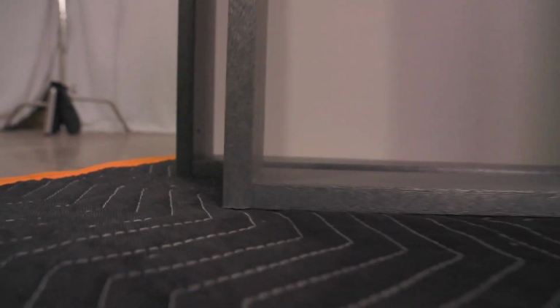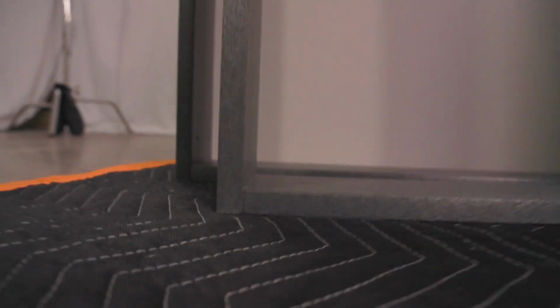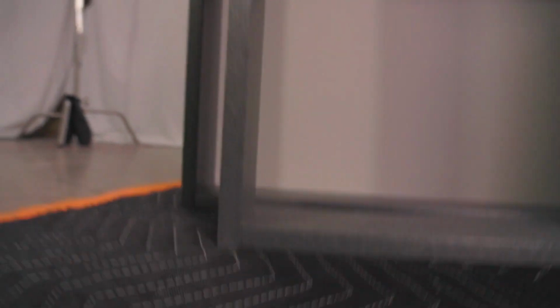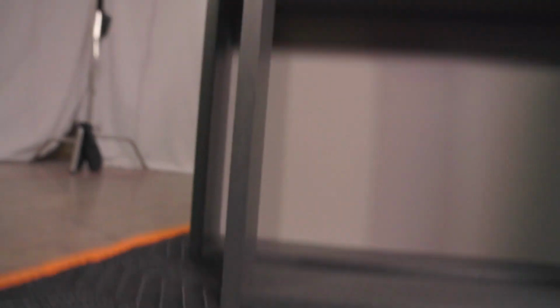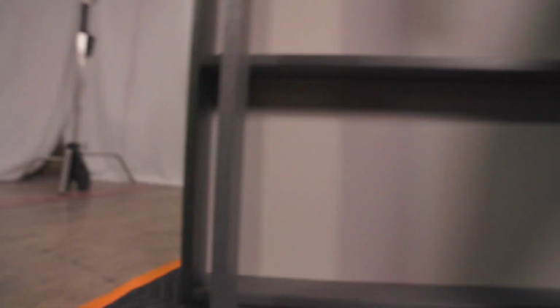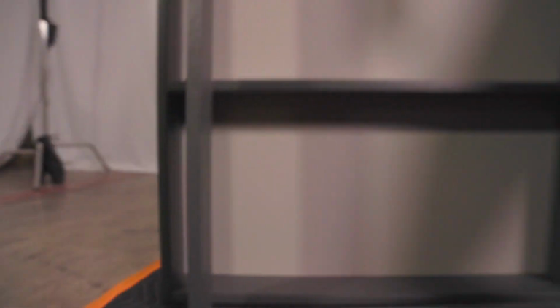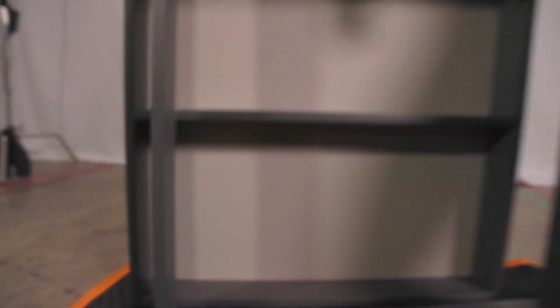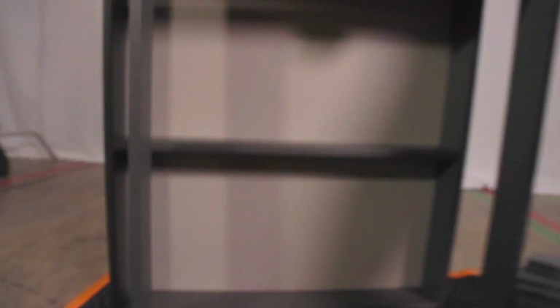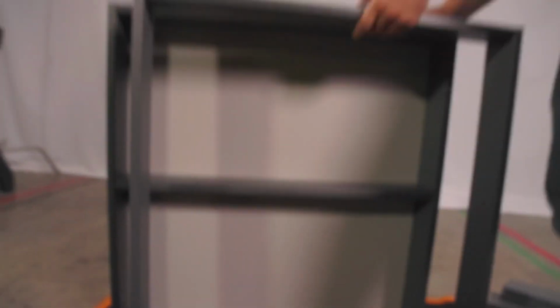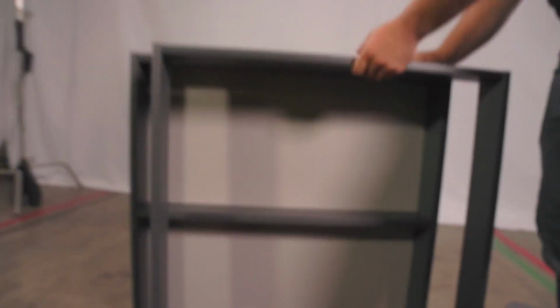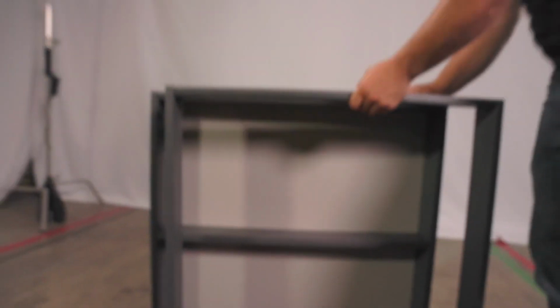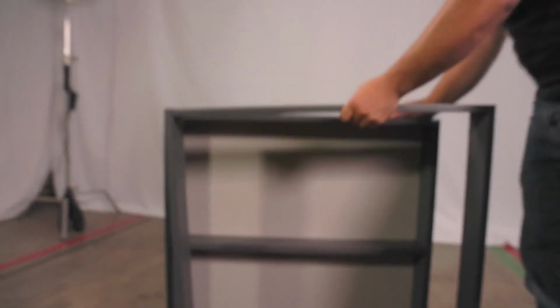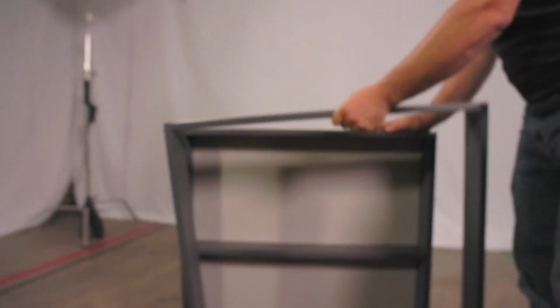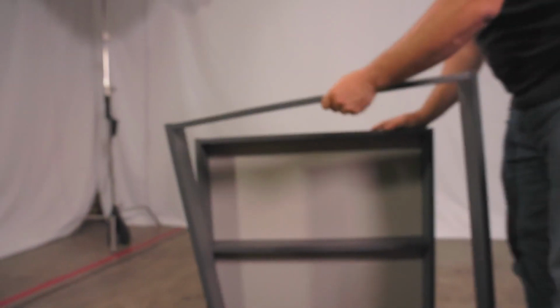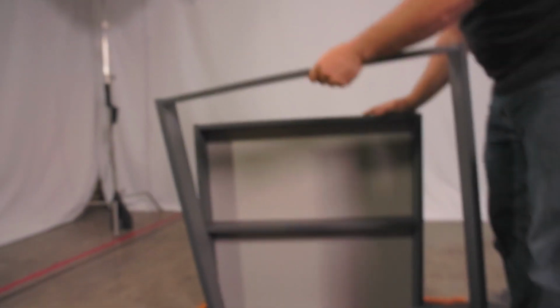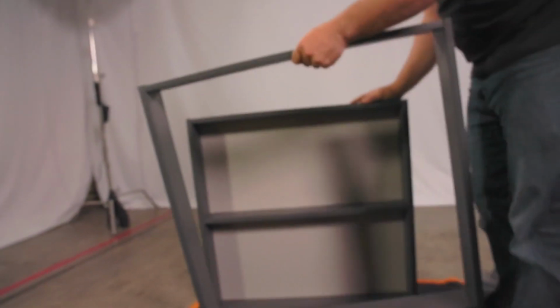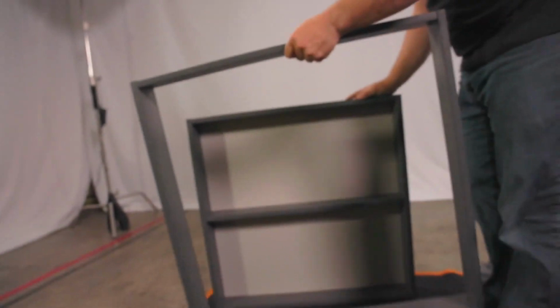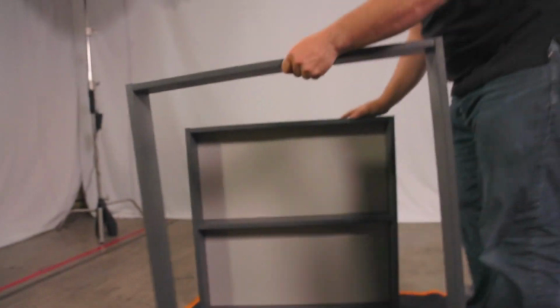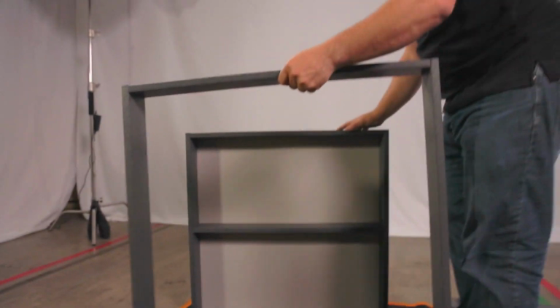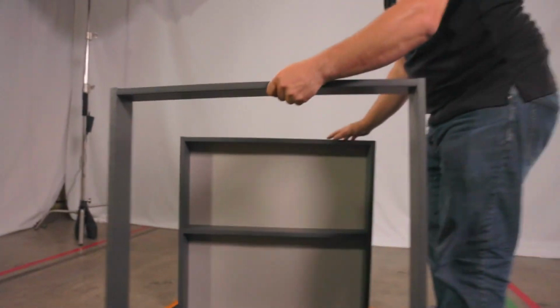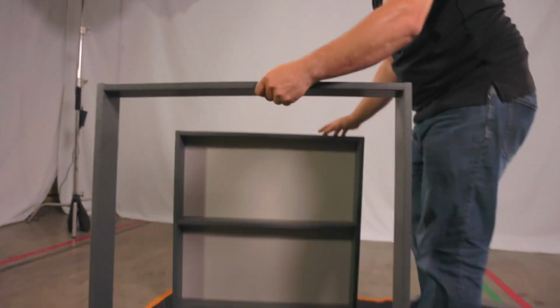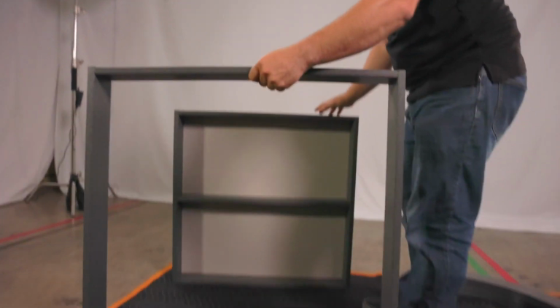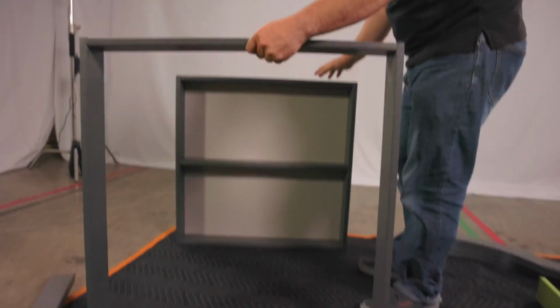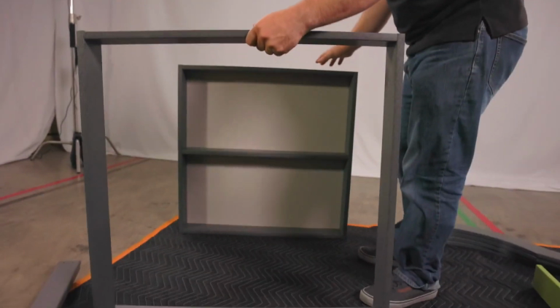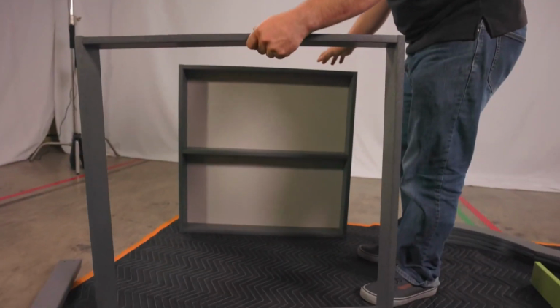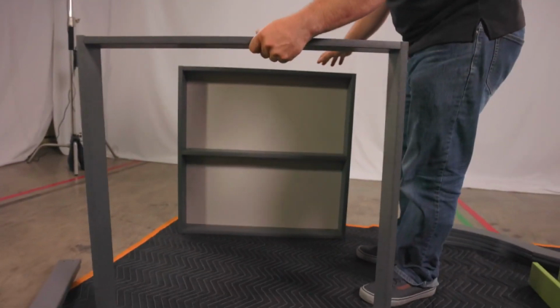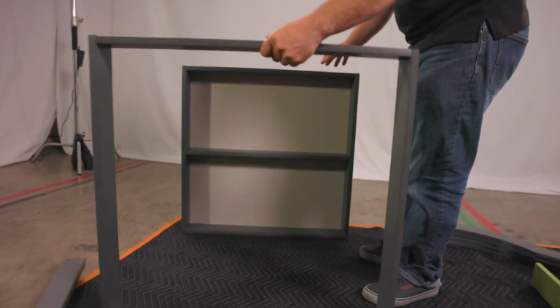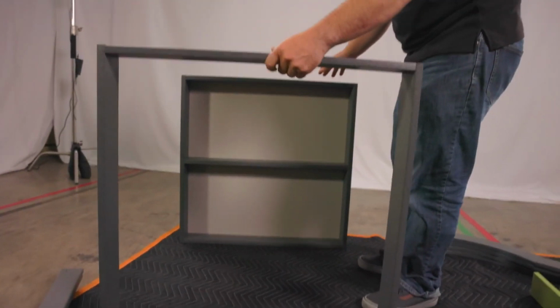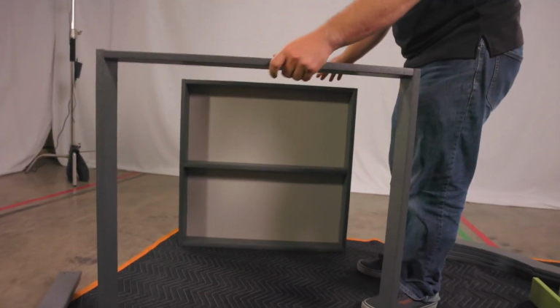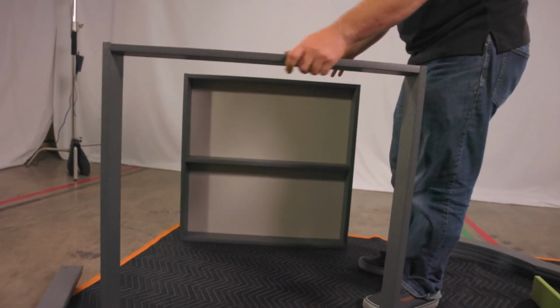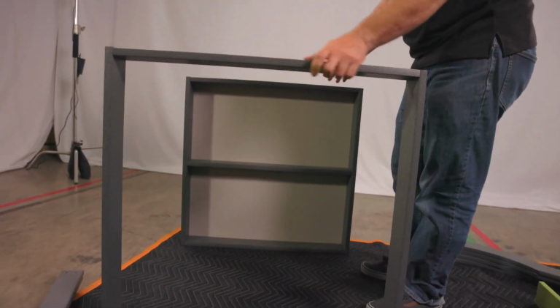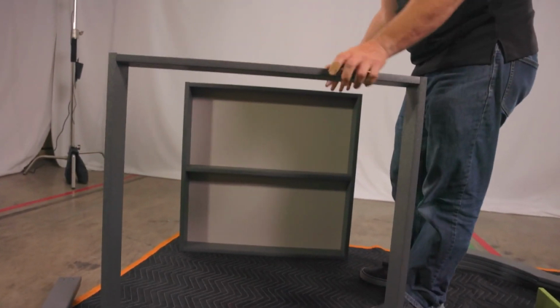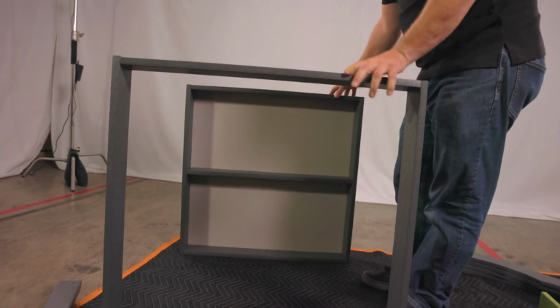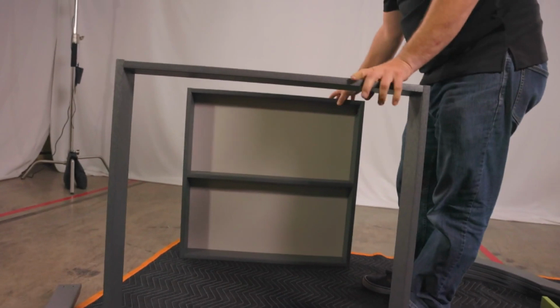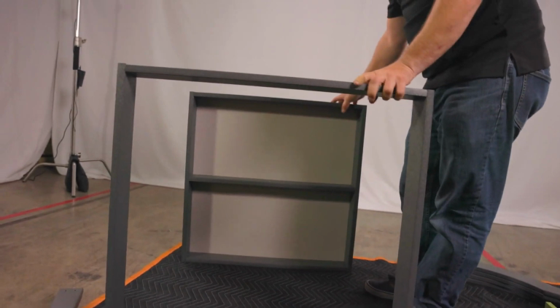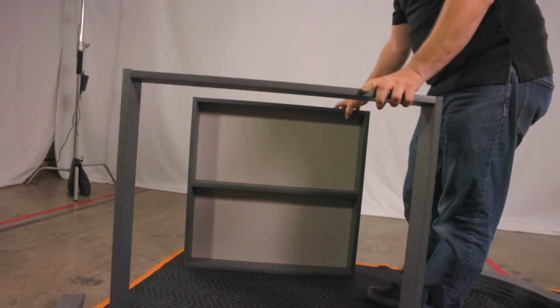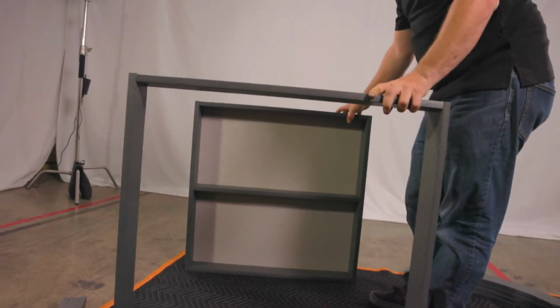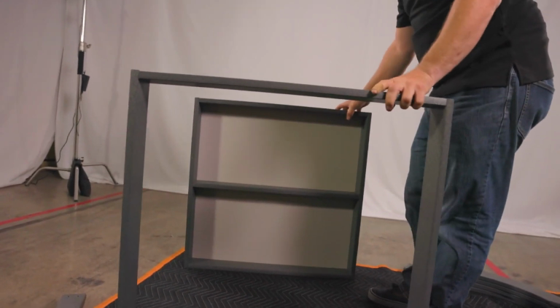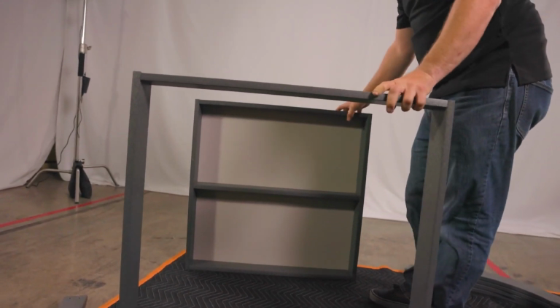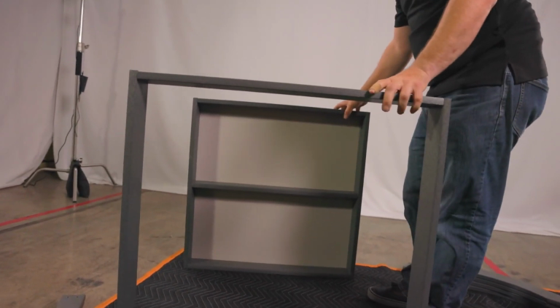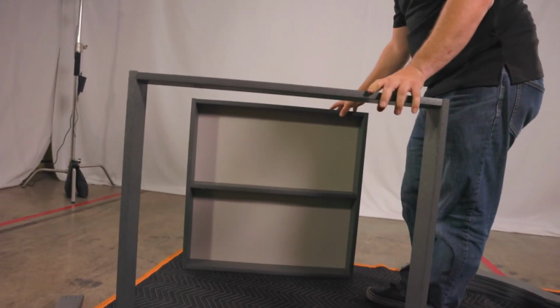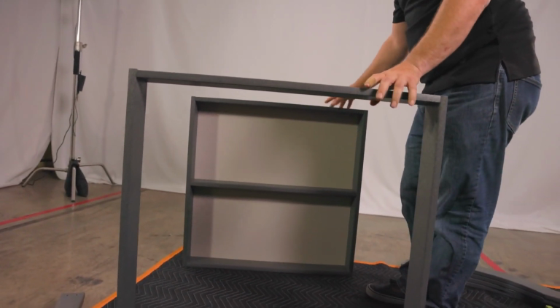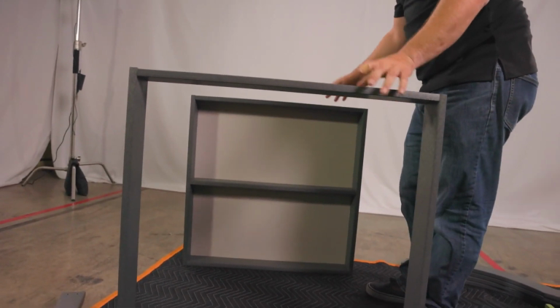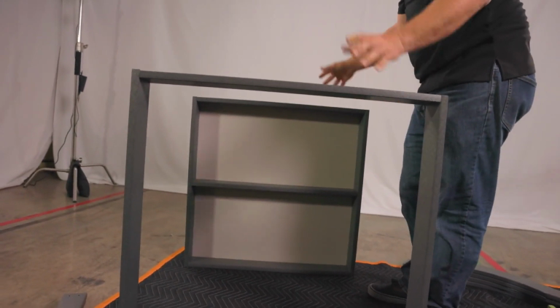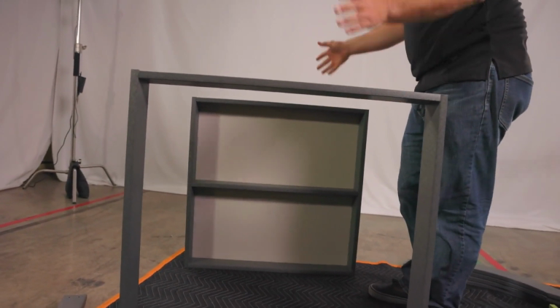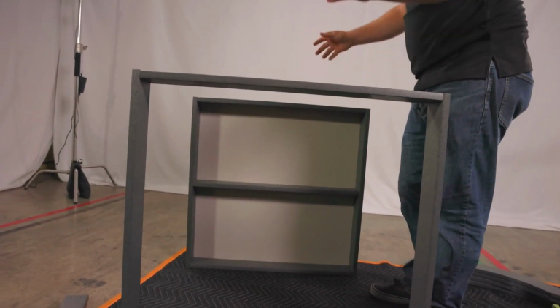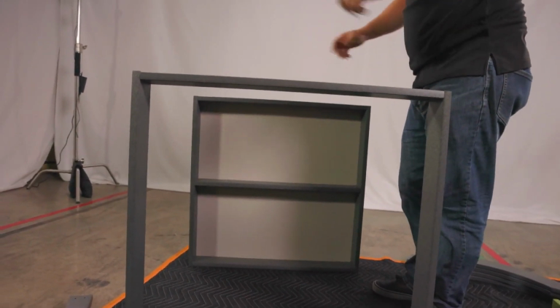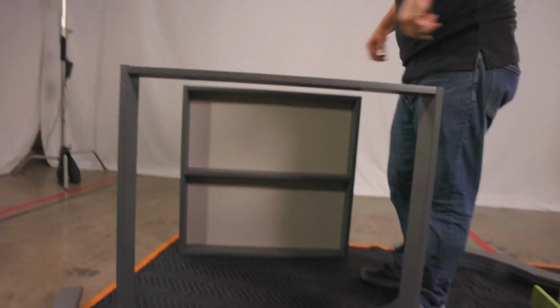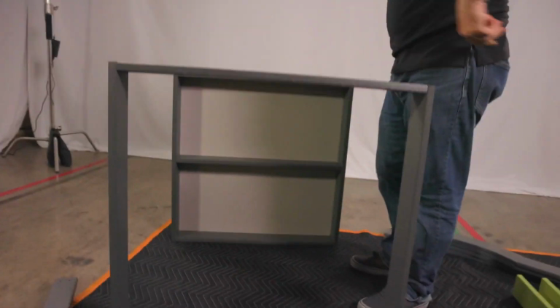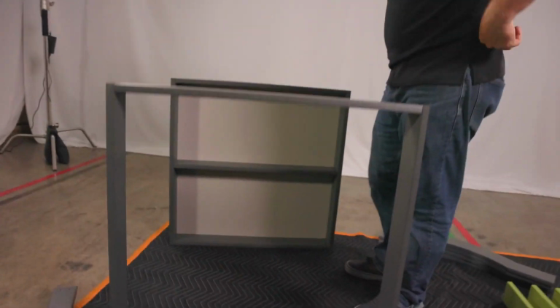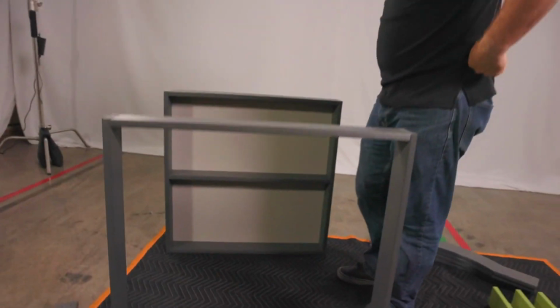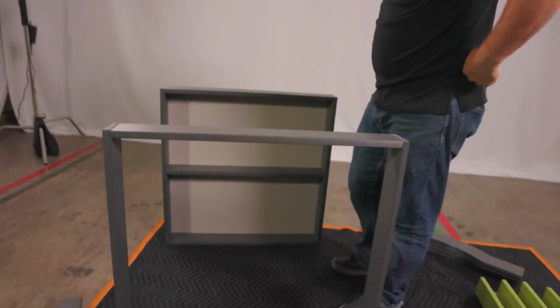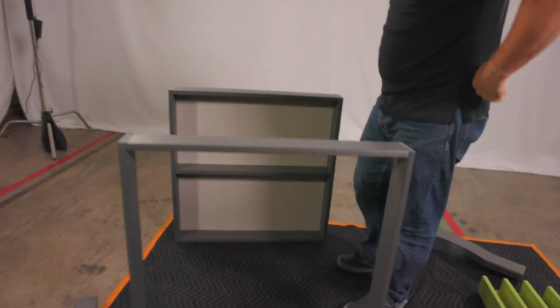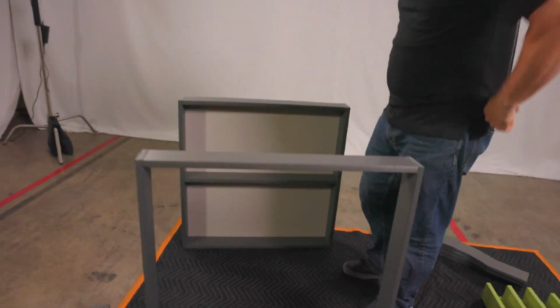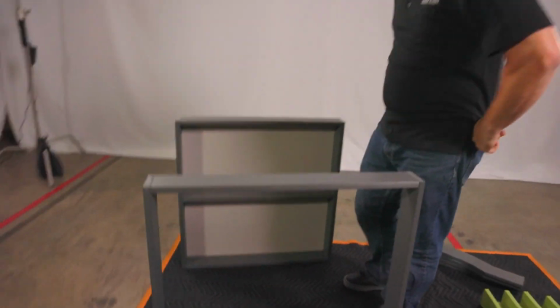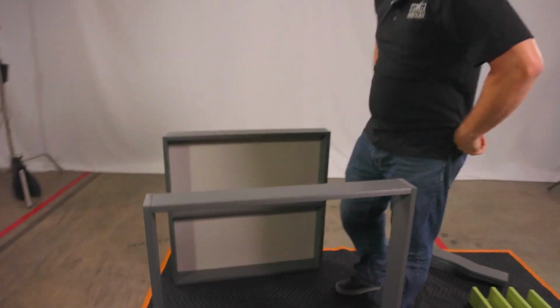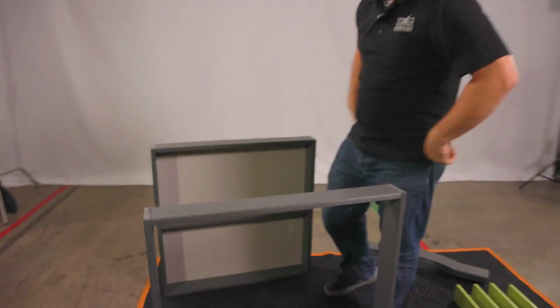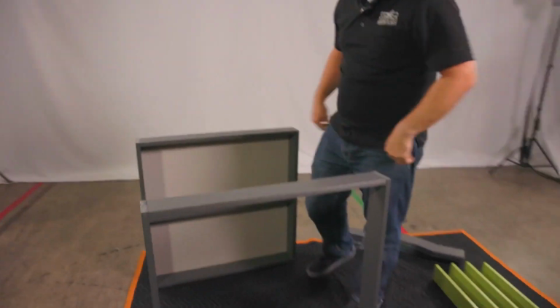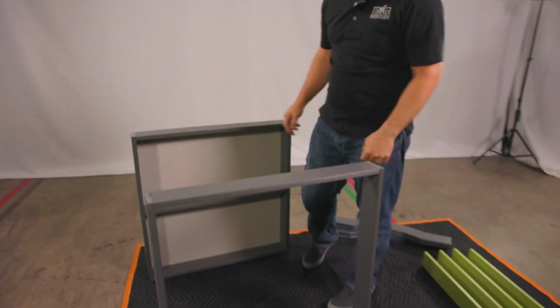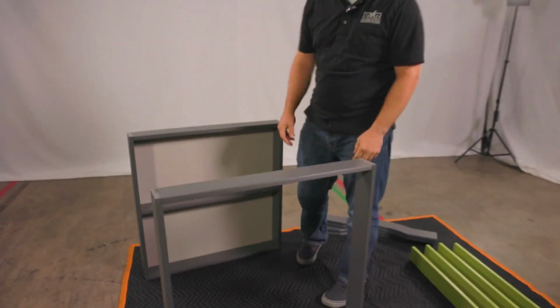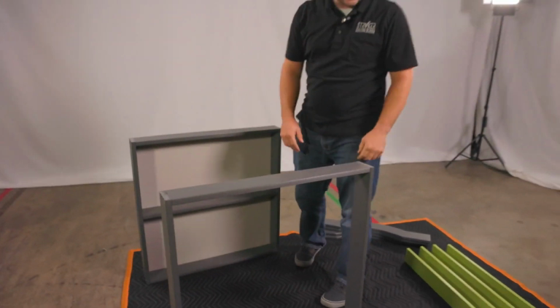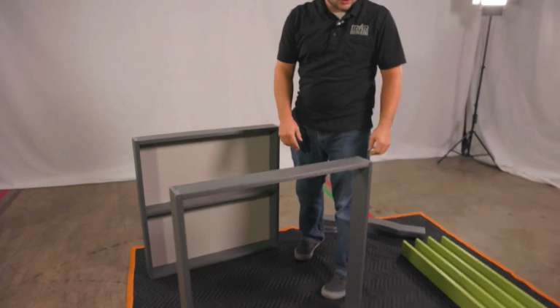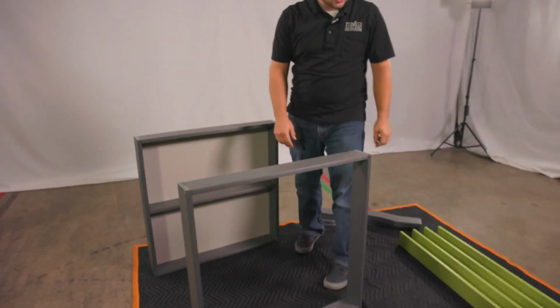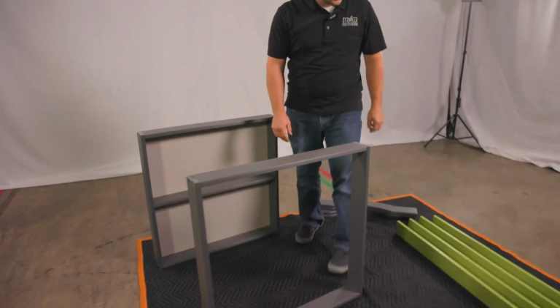Once you have that matched, separate them — just roughly approximately around 27 inches apart.